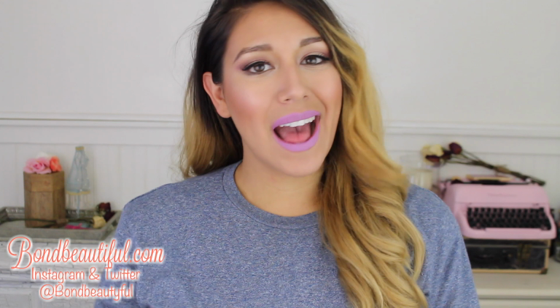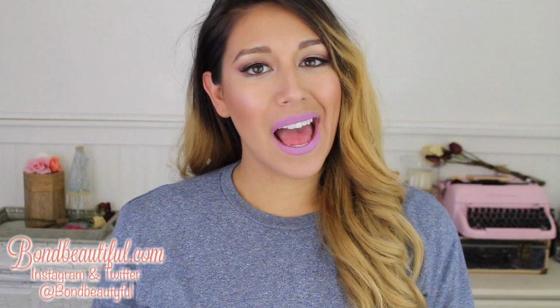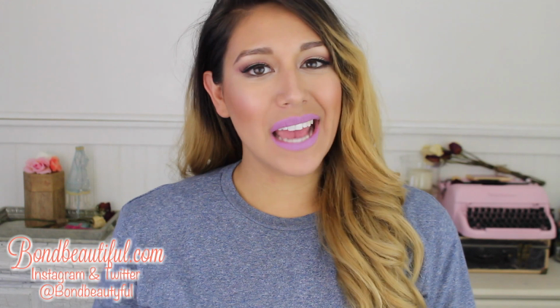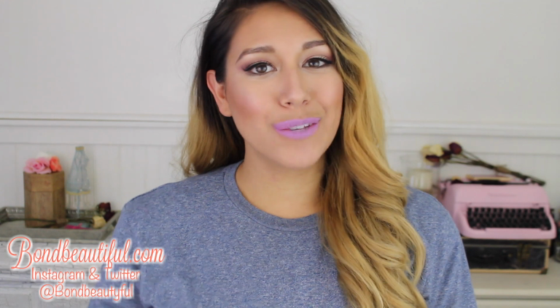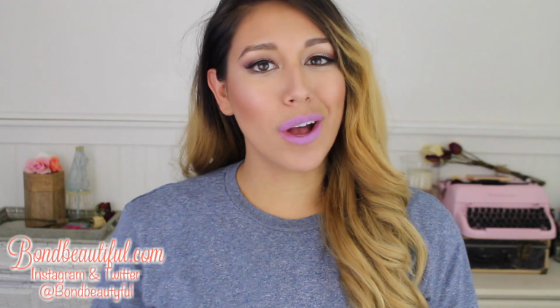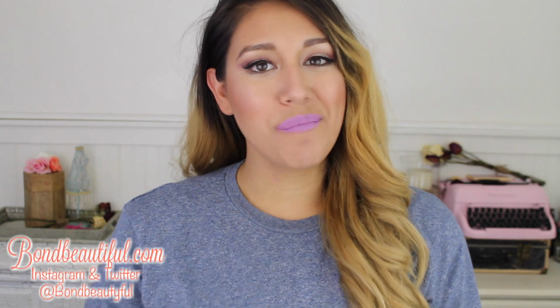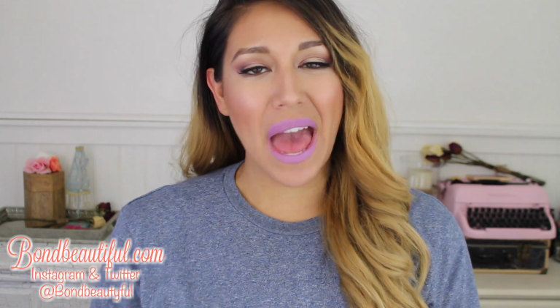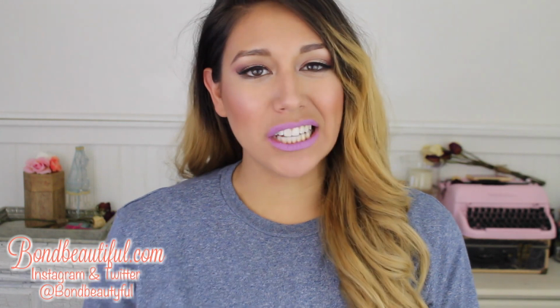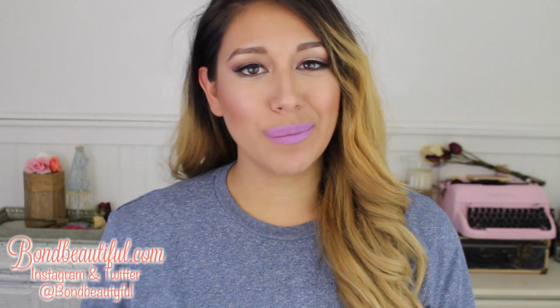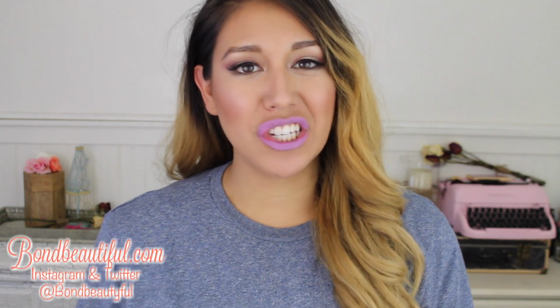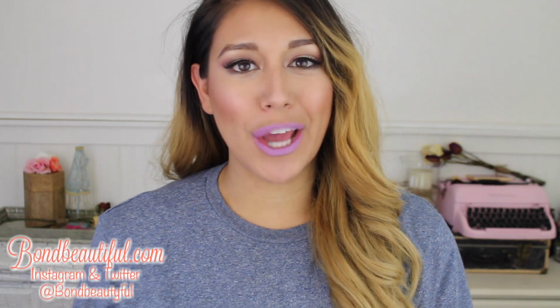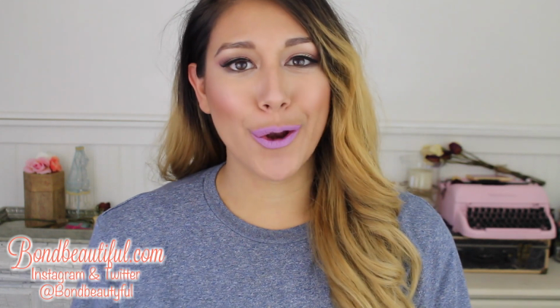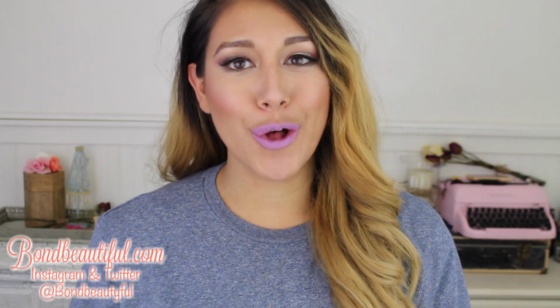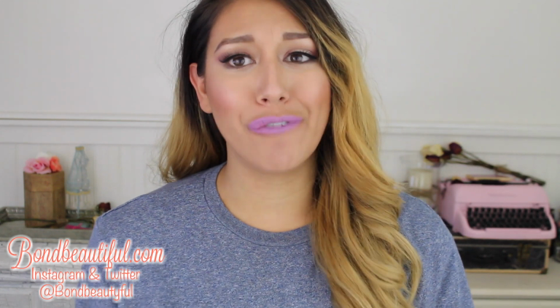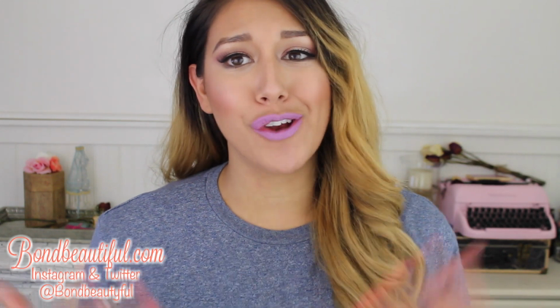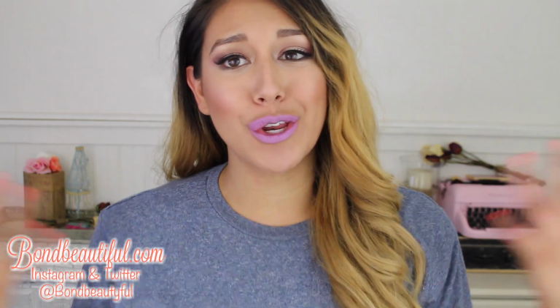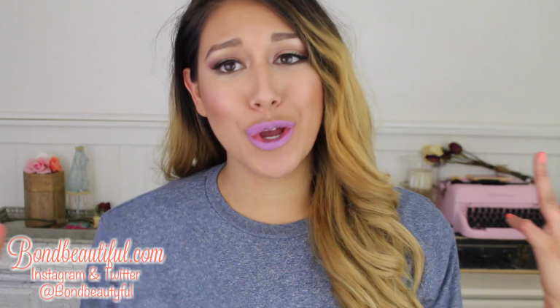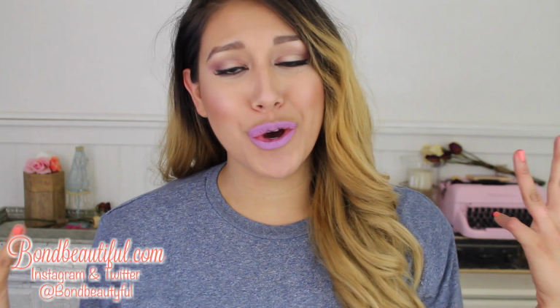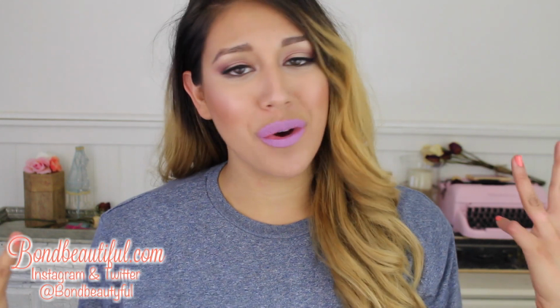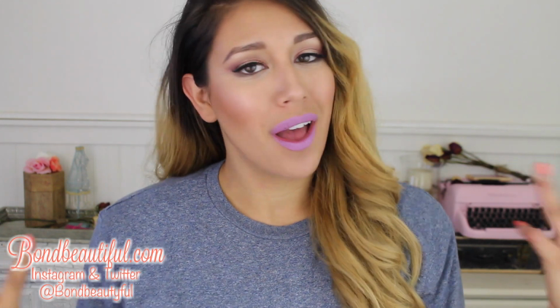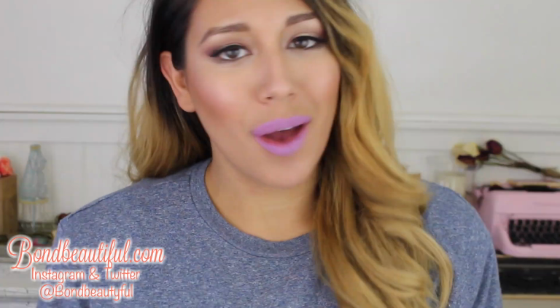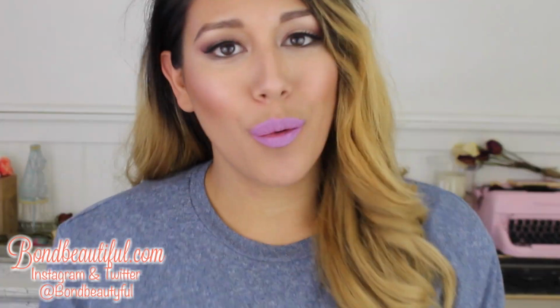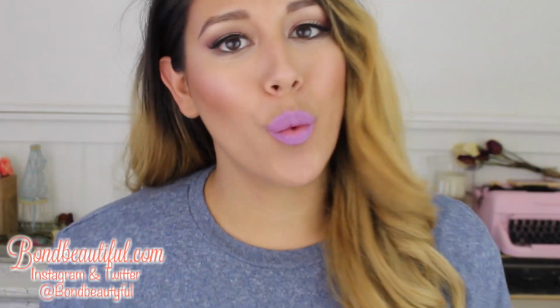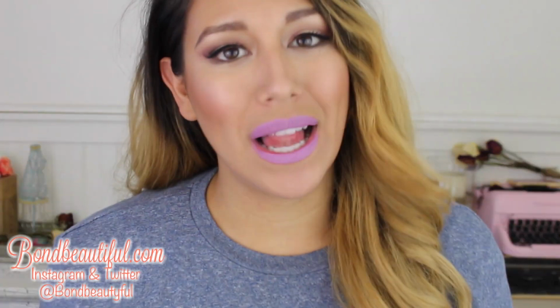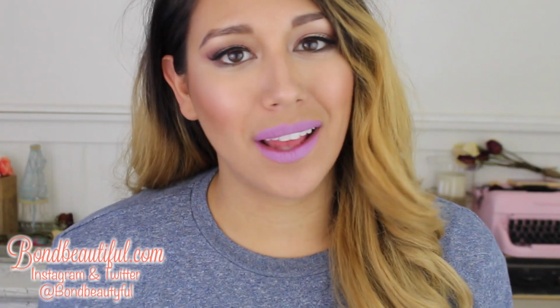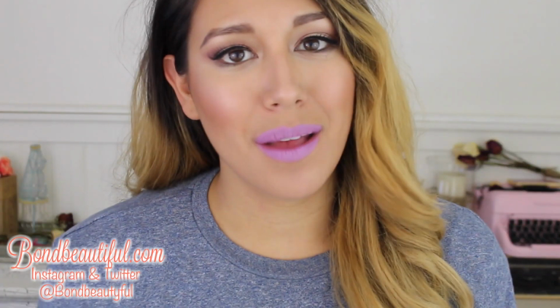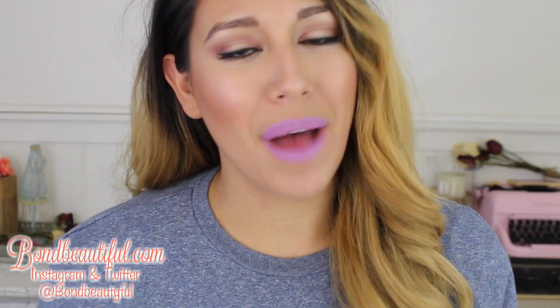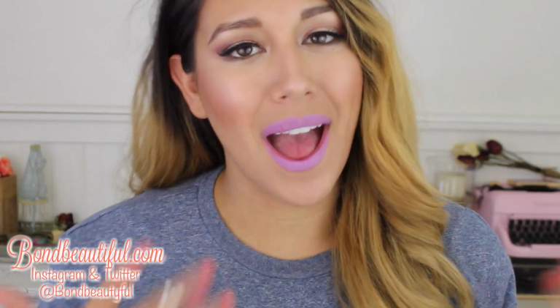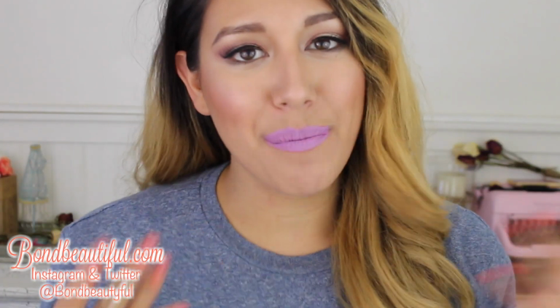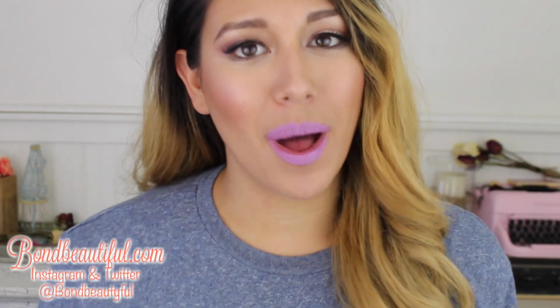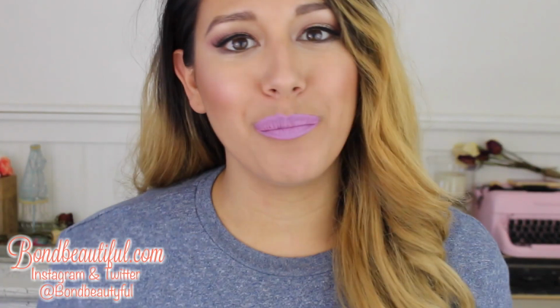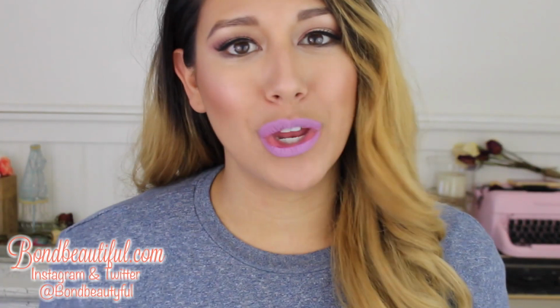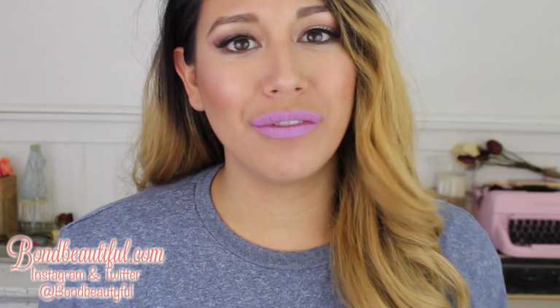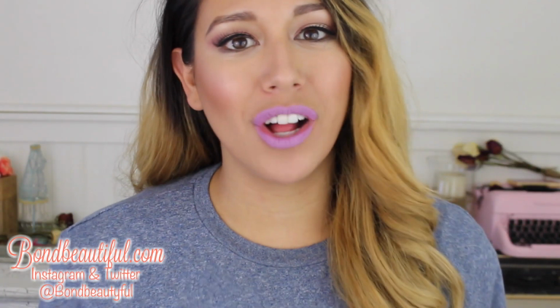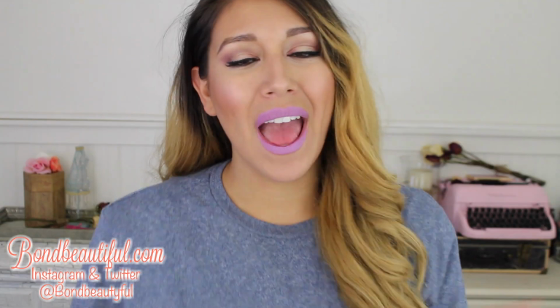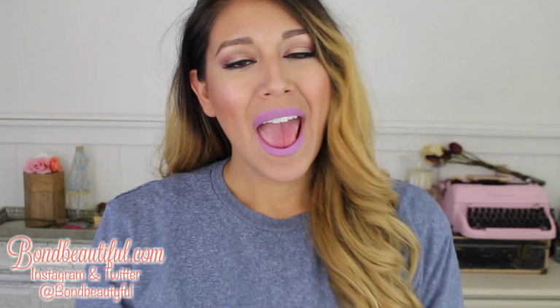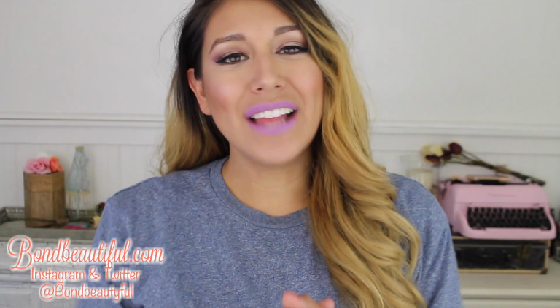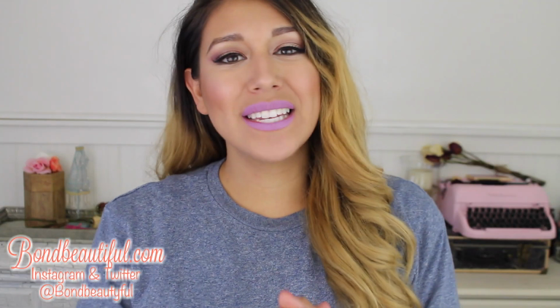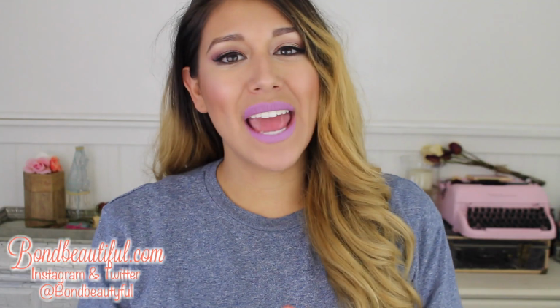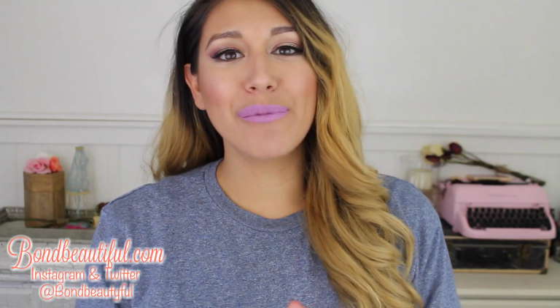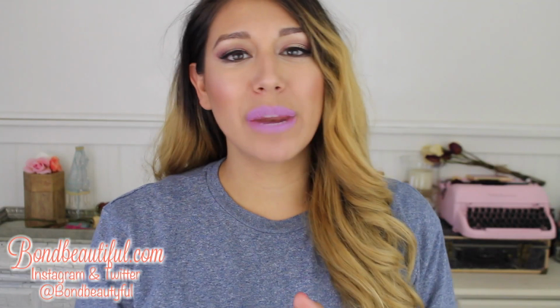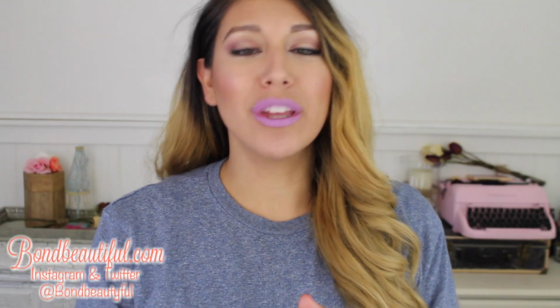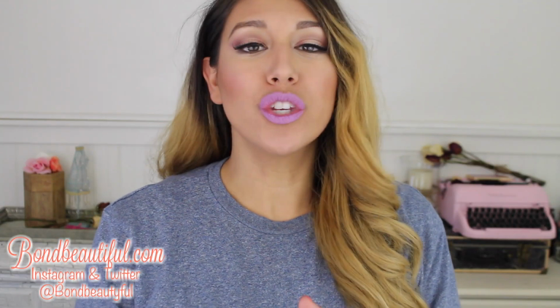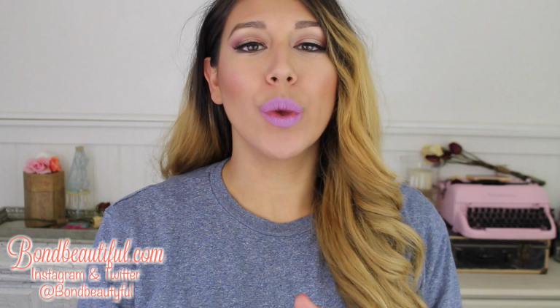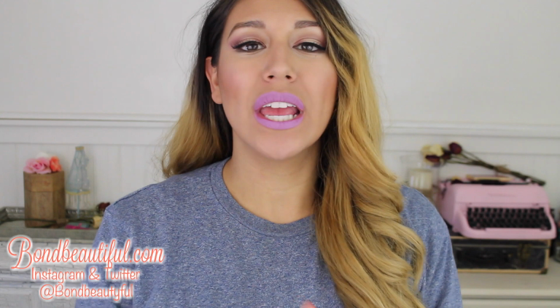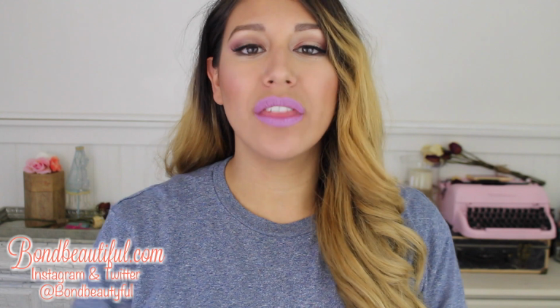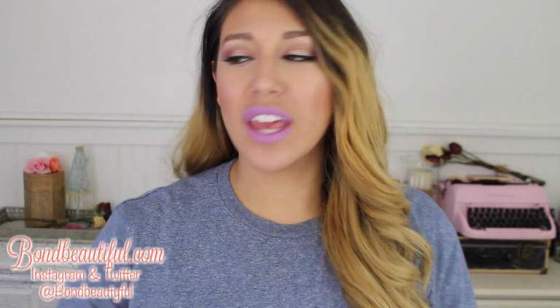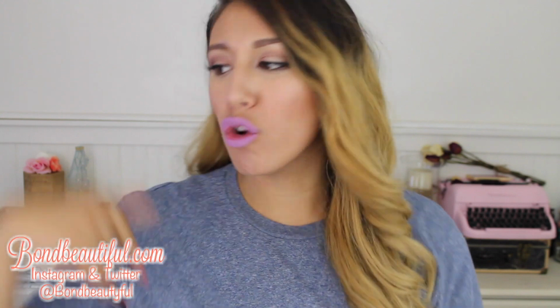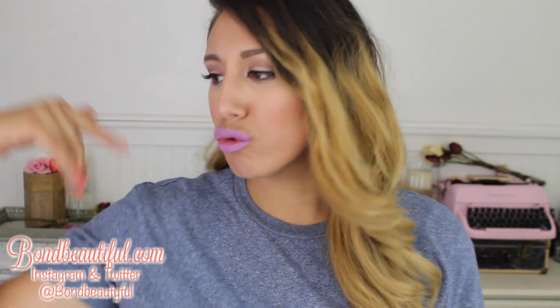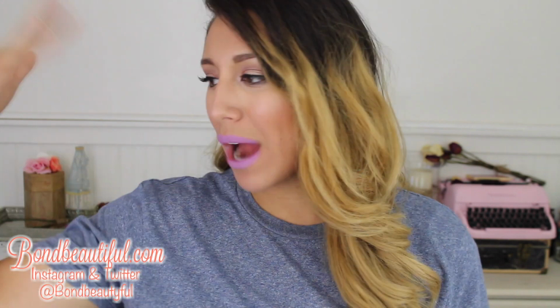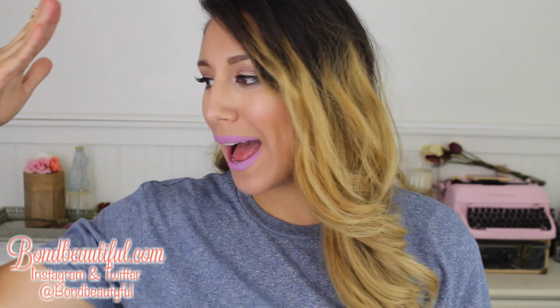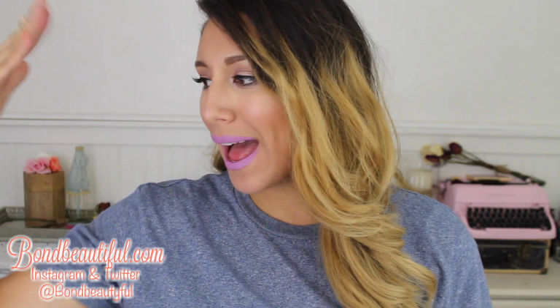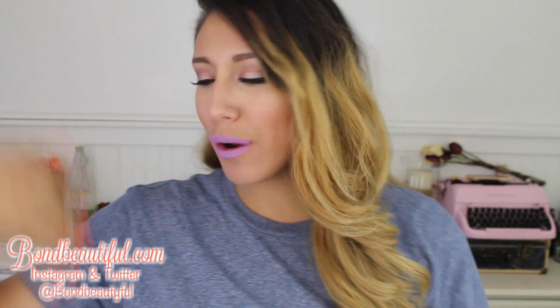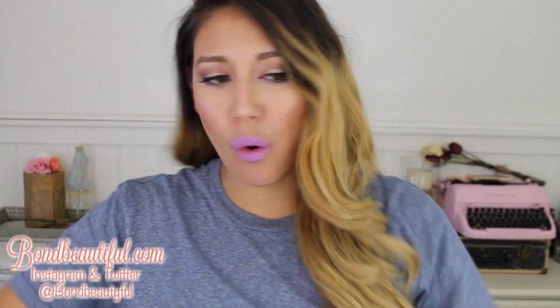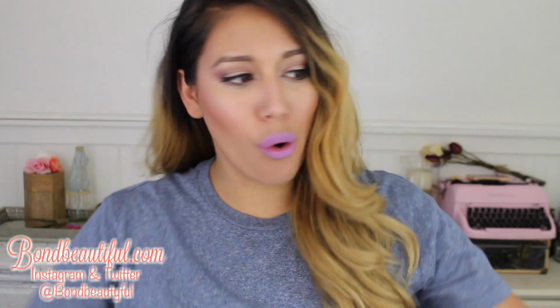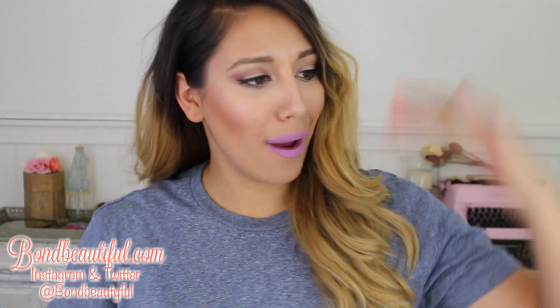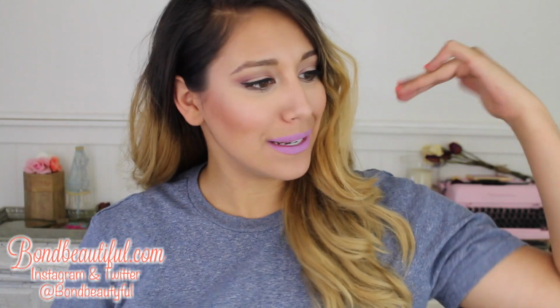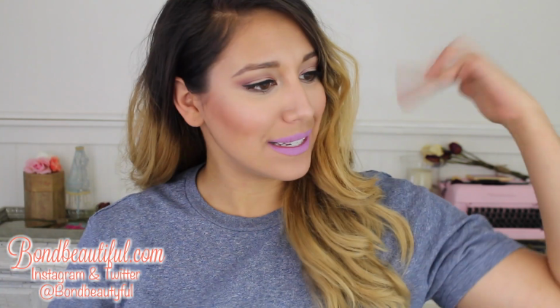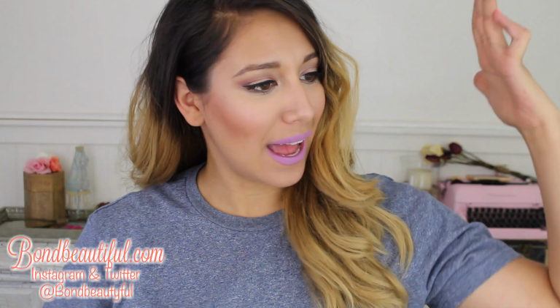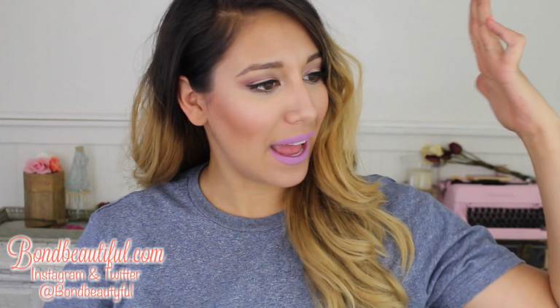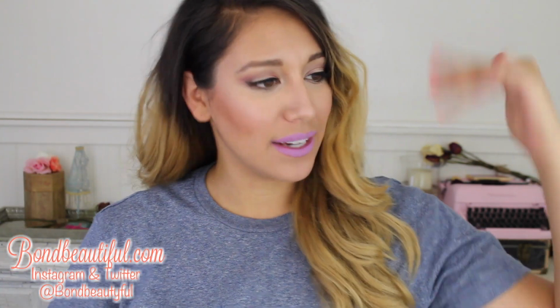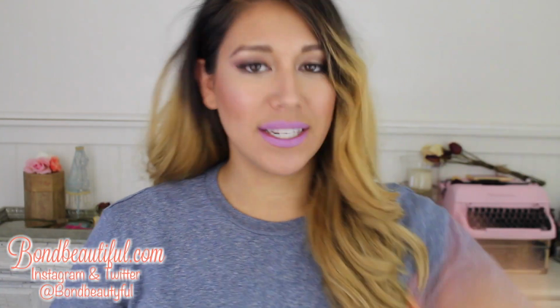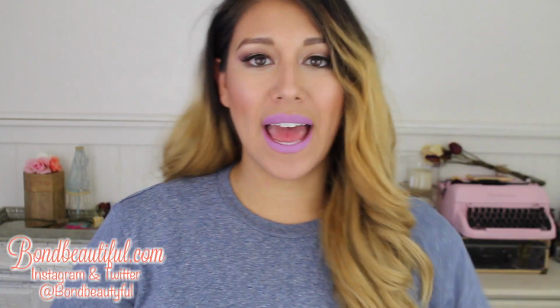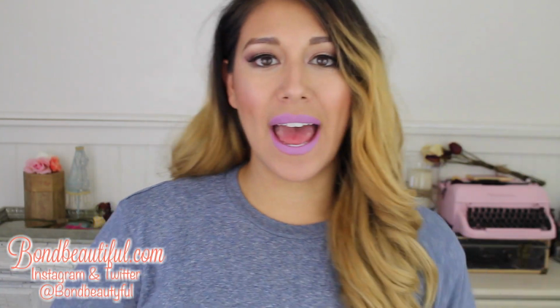Hey guys, welcome back to my channel. If you're new, welcome. I'm bombbeautiful and today I'm going to be doing the ride or die tag.